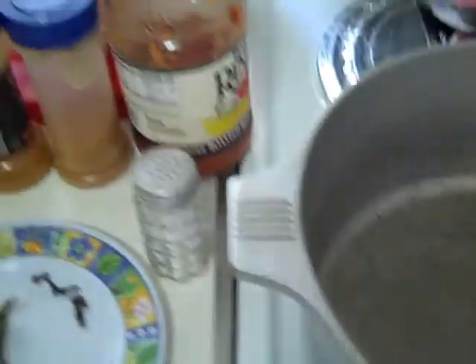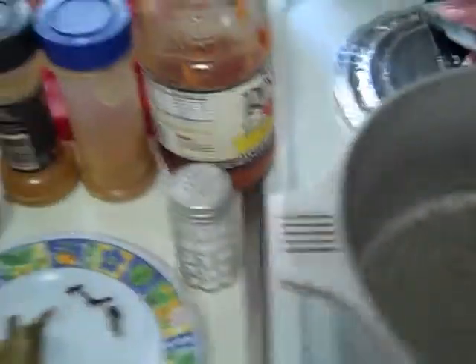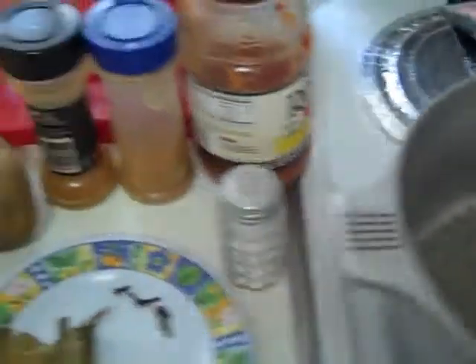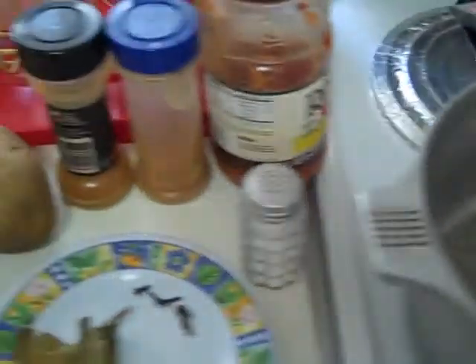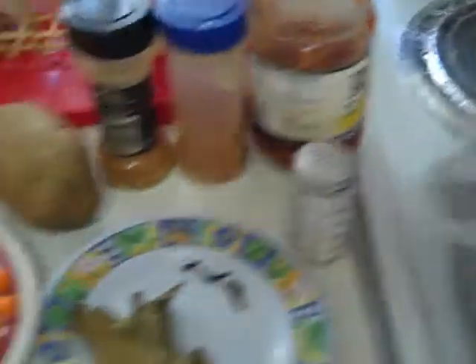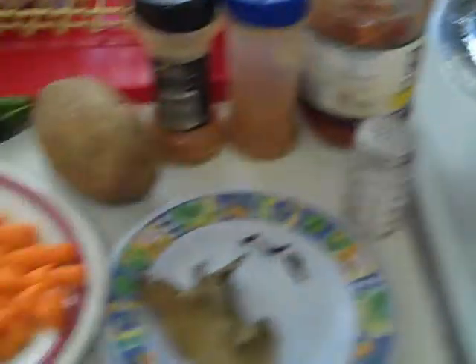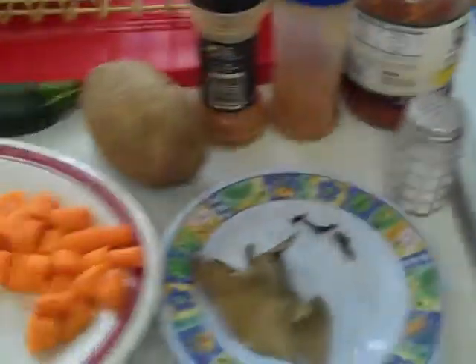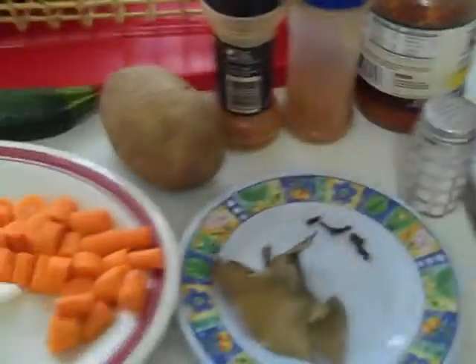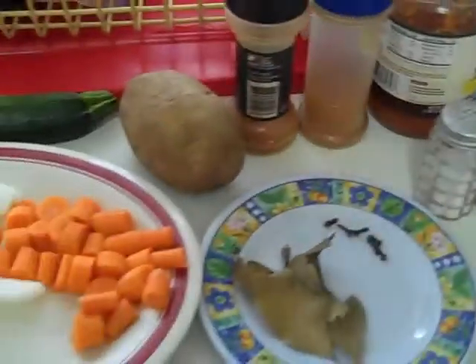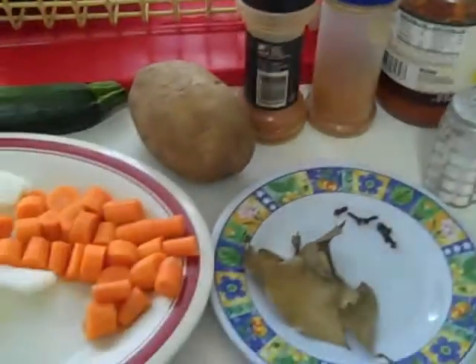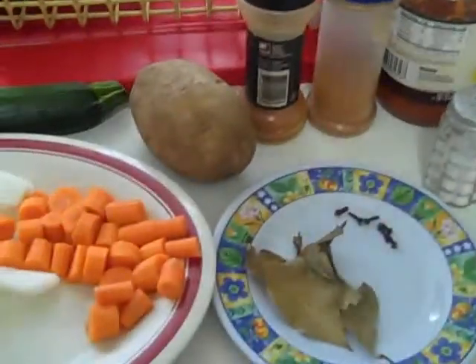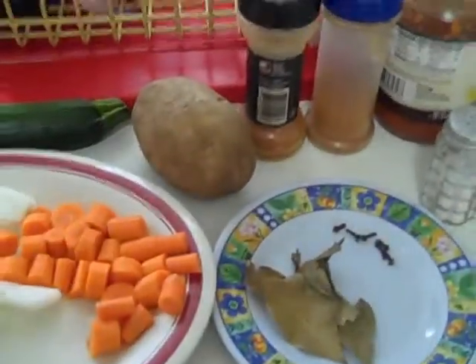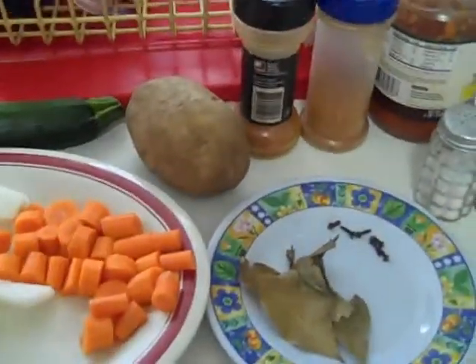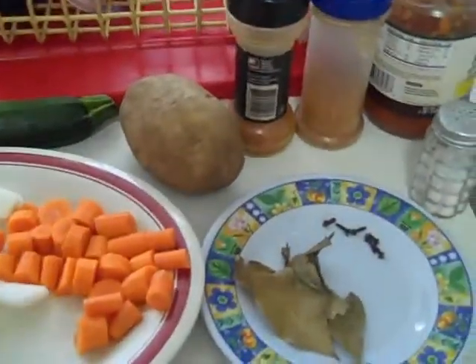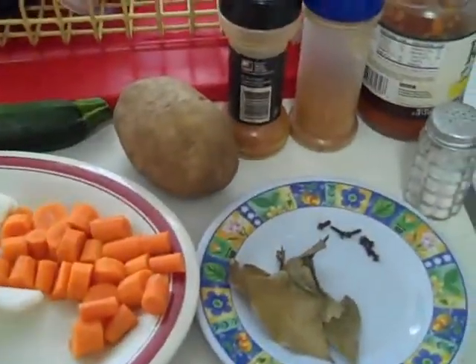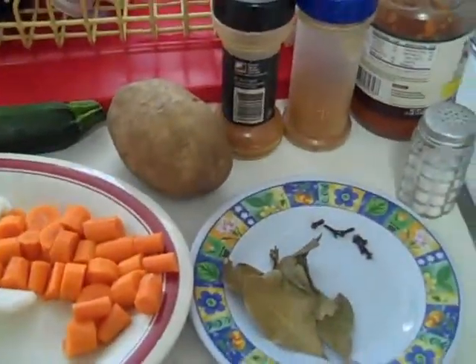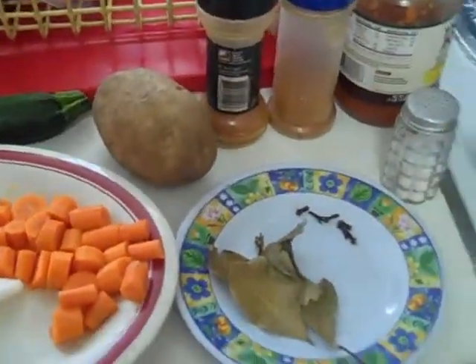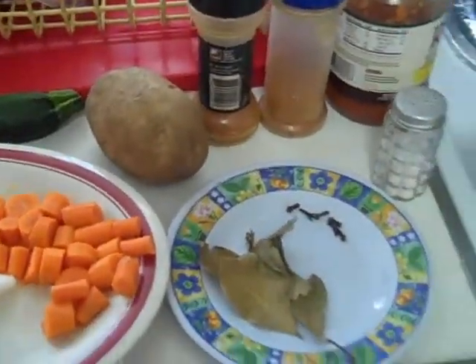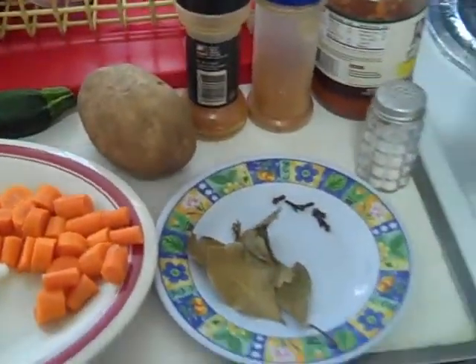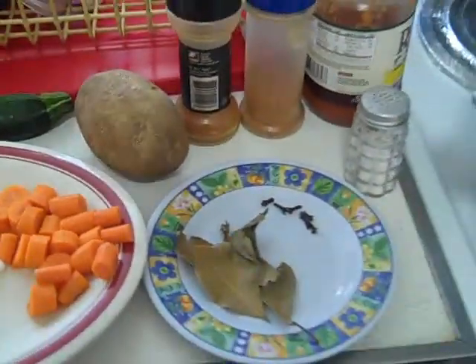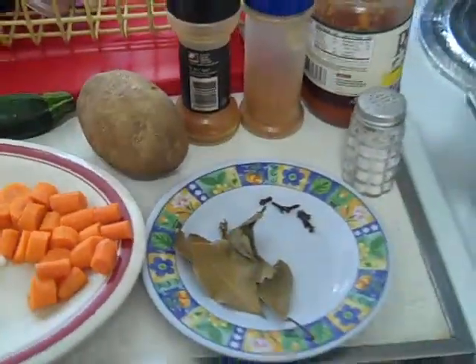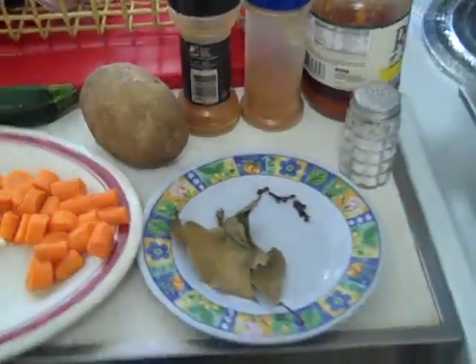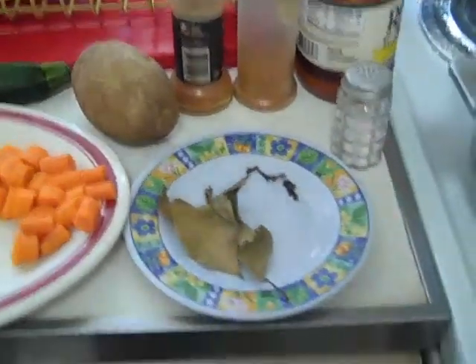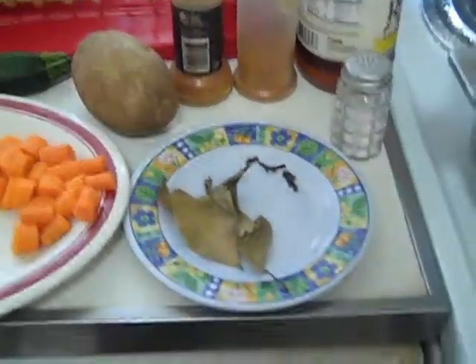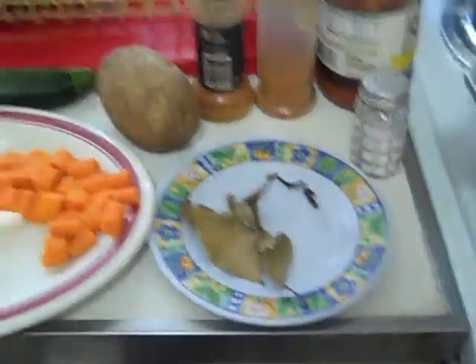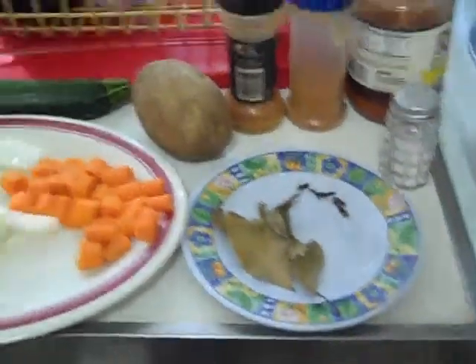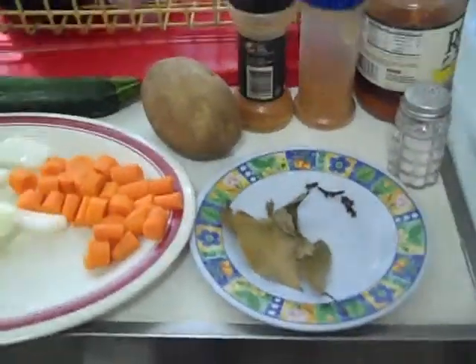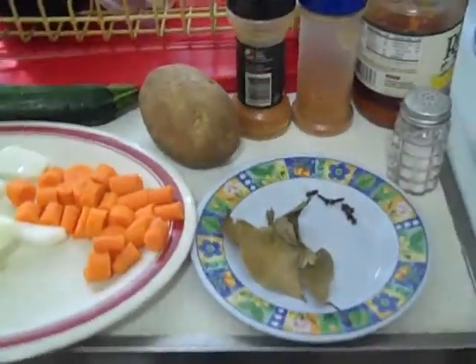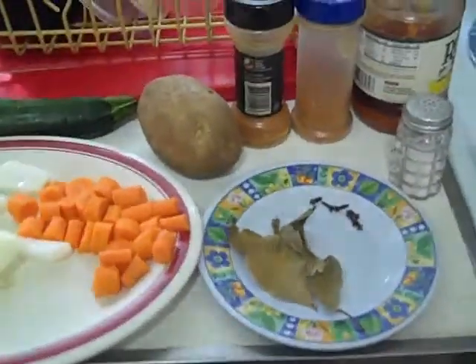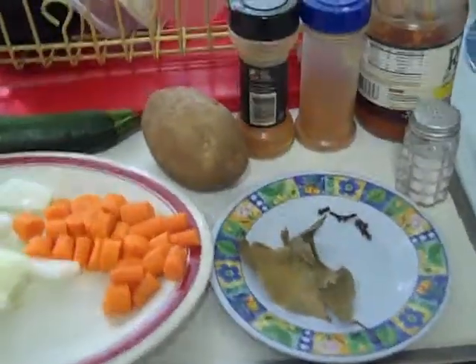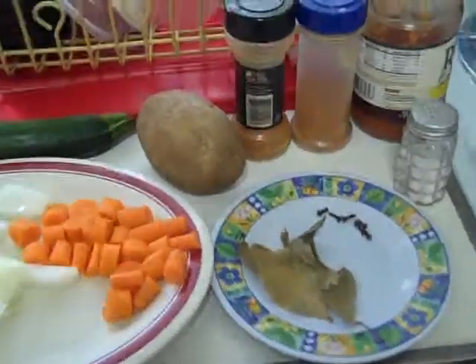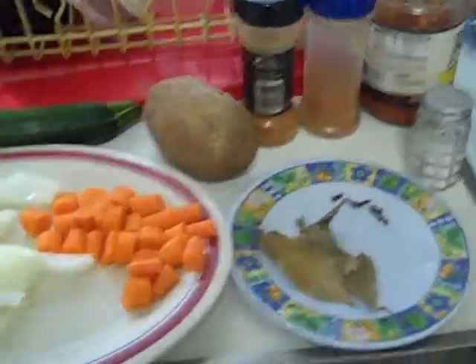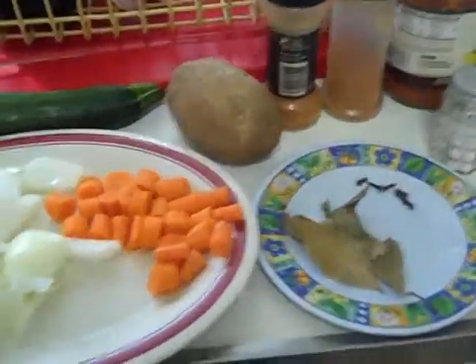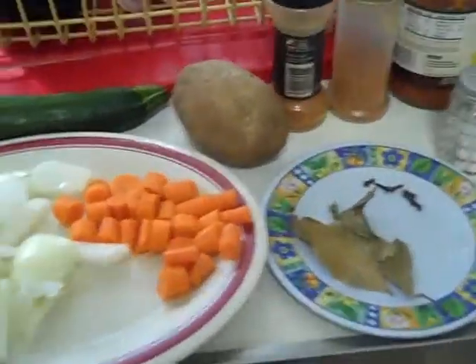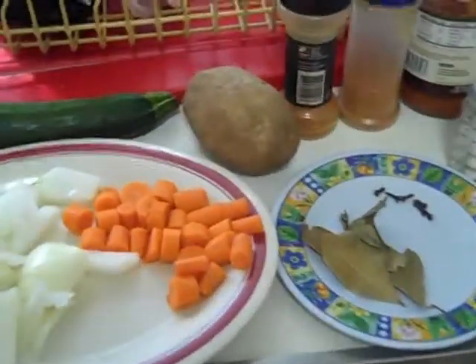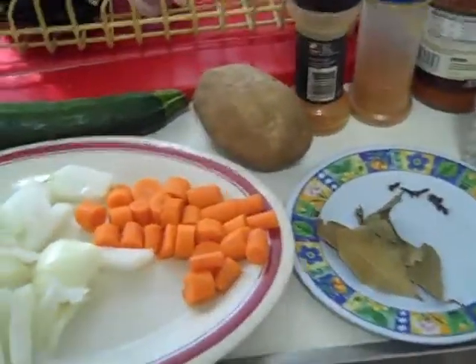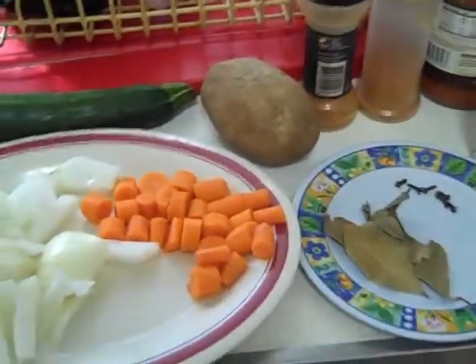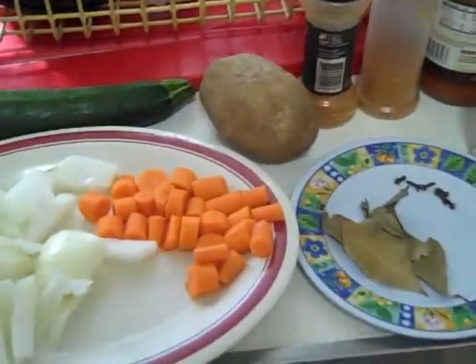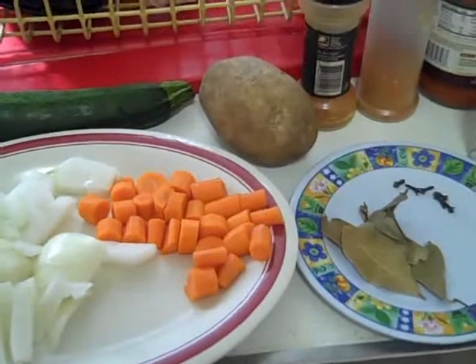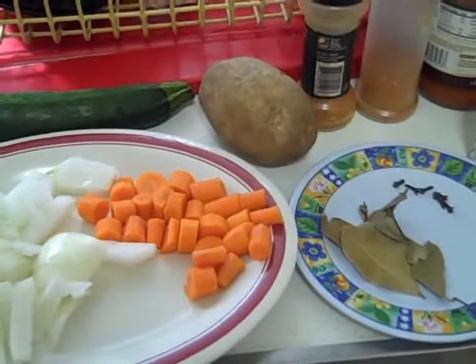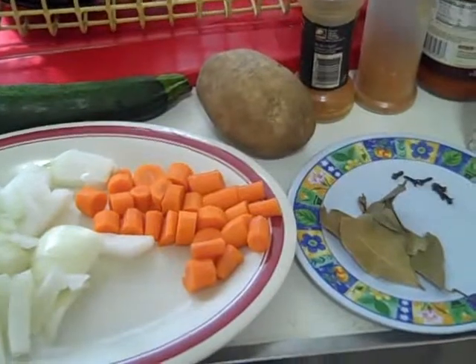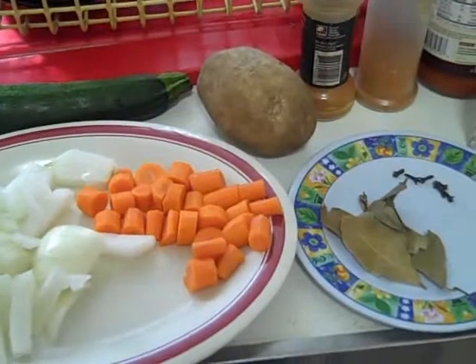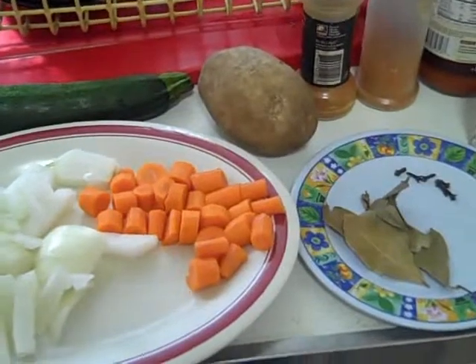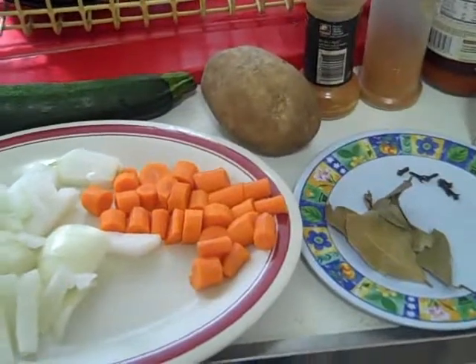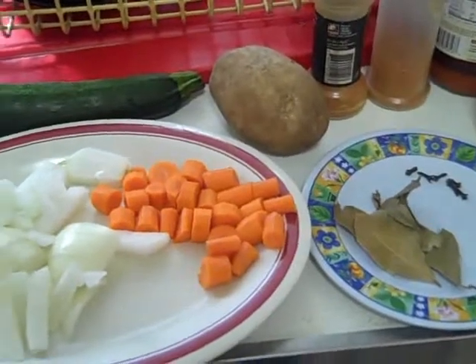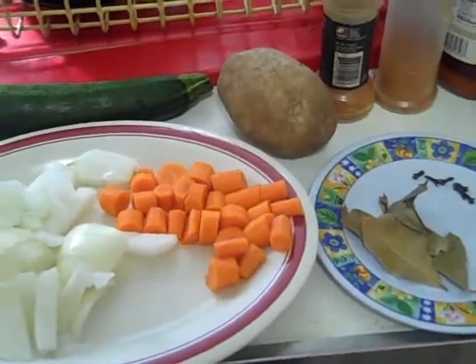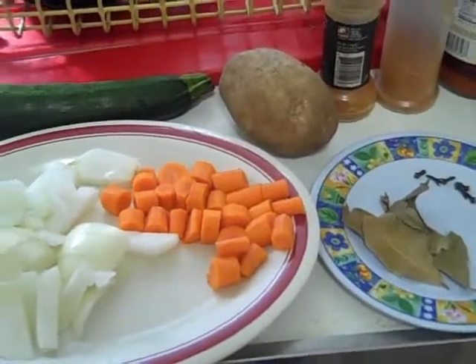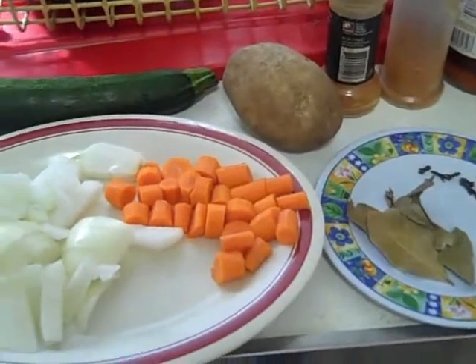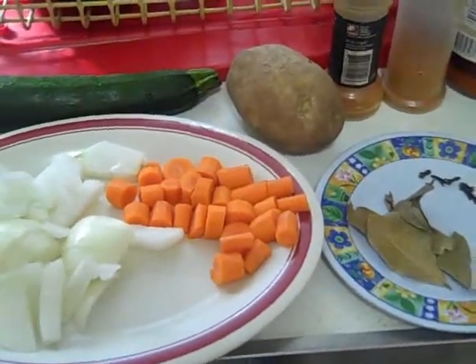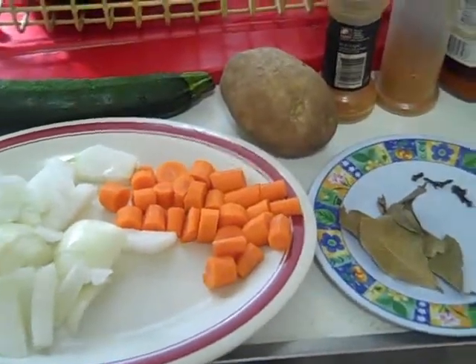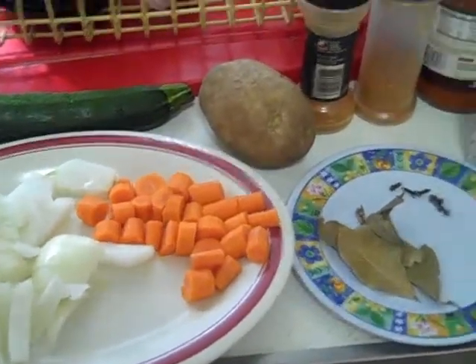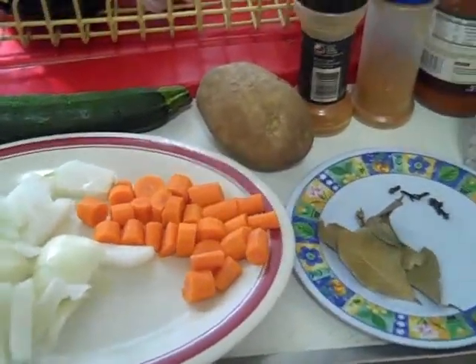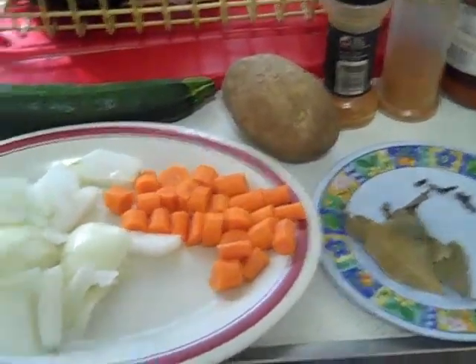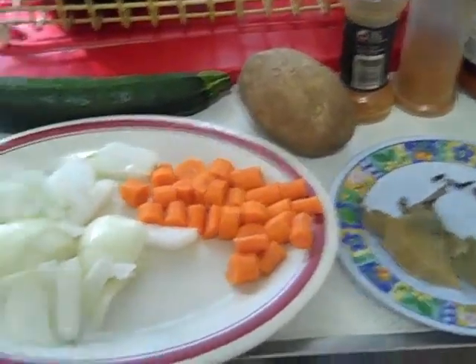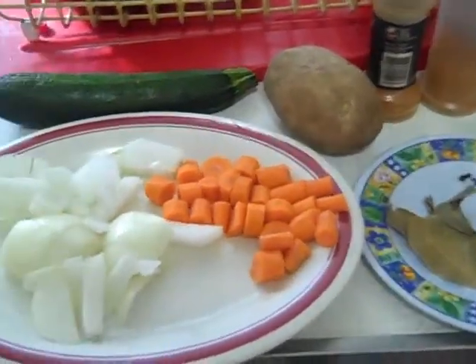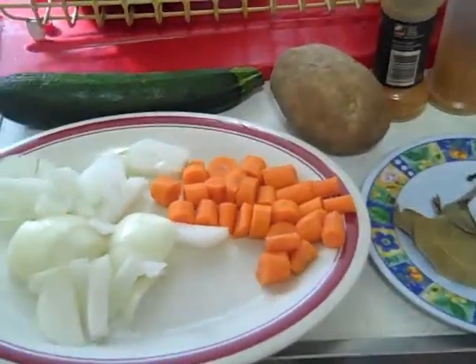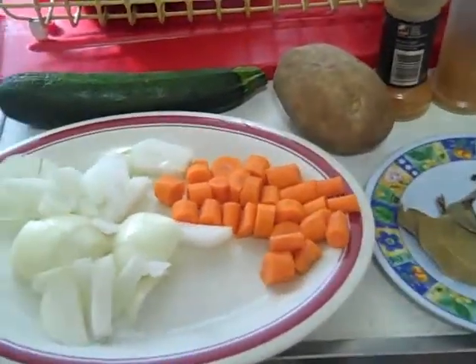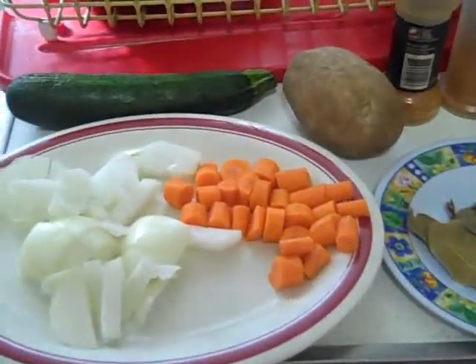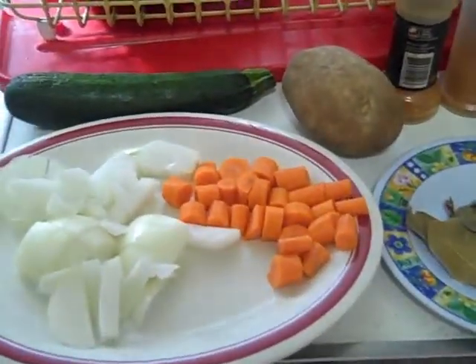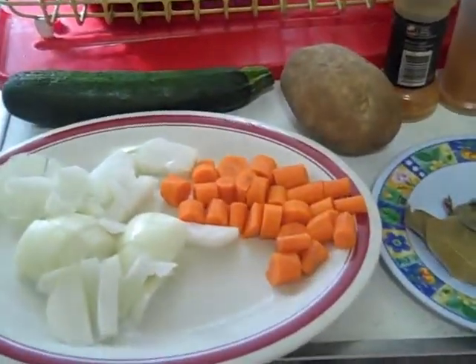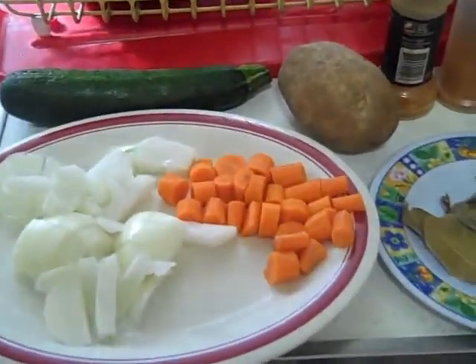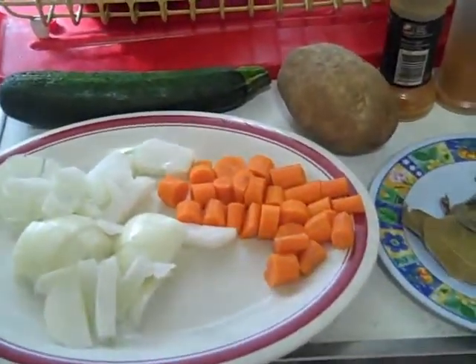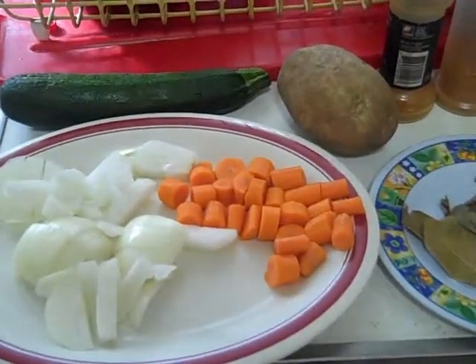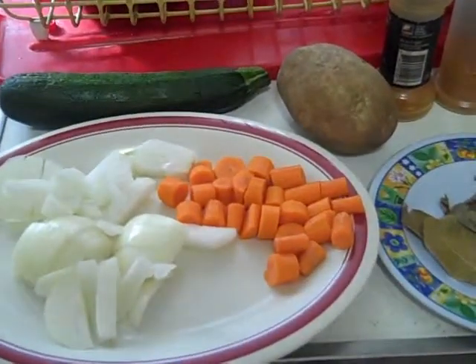Hello, we're going to make beef stew. Beef stew is a very simple dish to make. I'll tell you how simple it is.